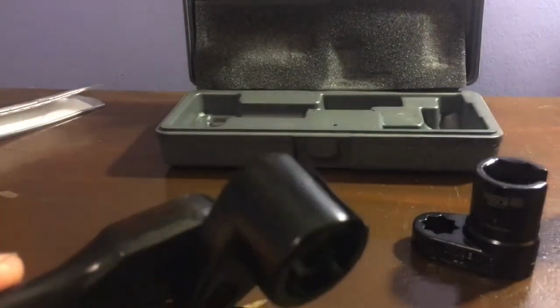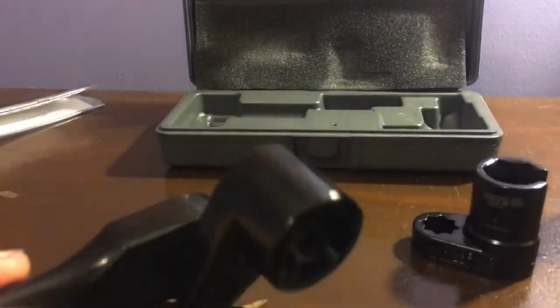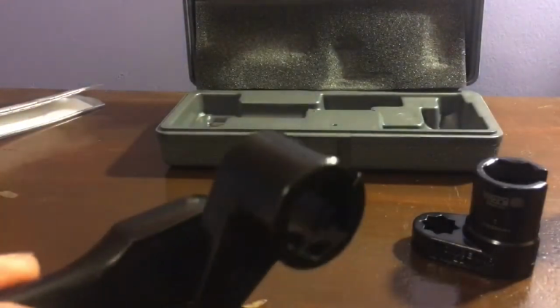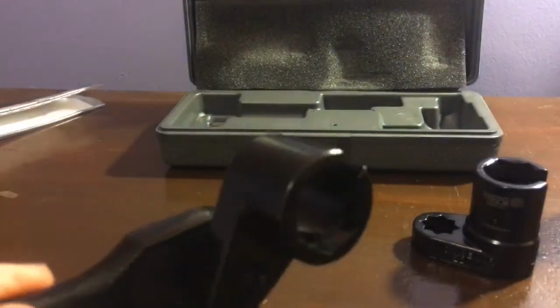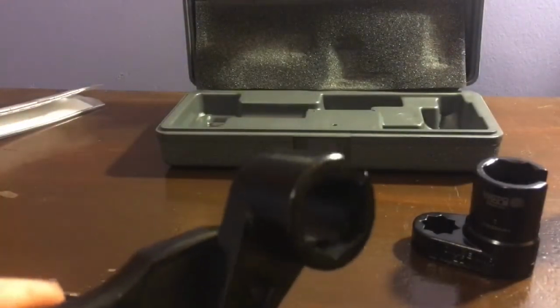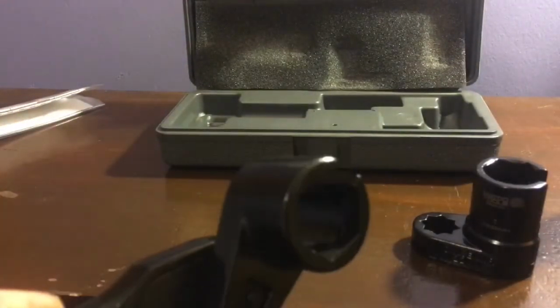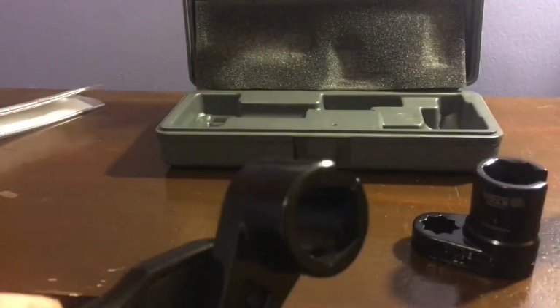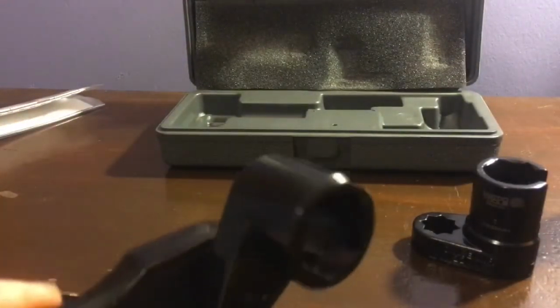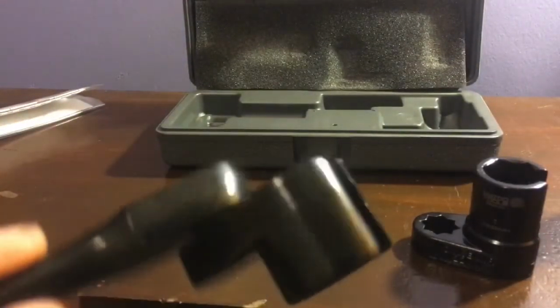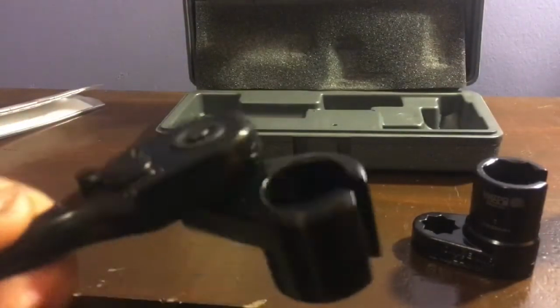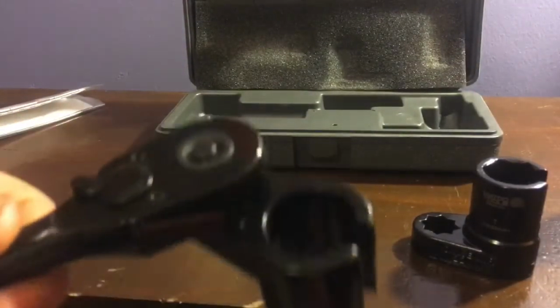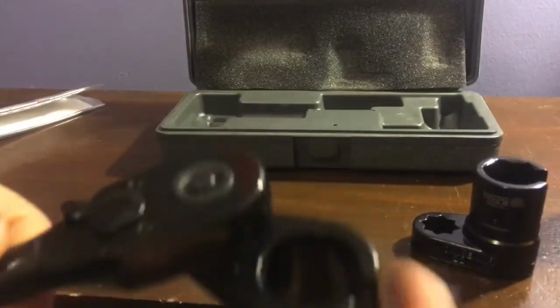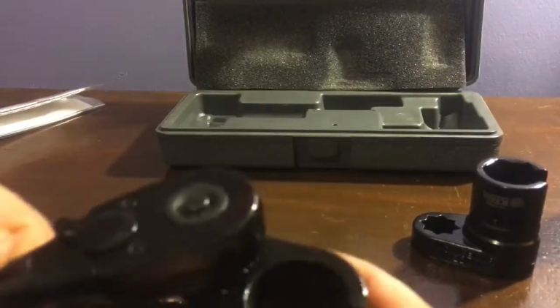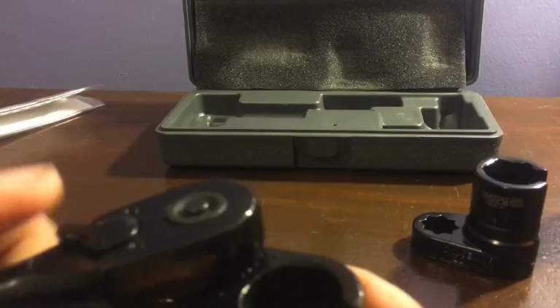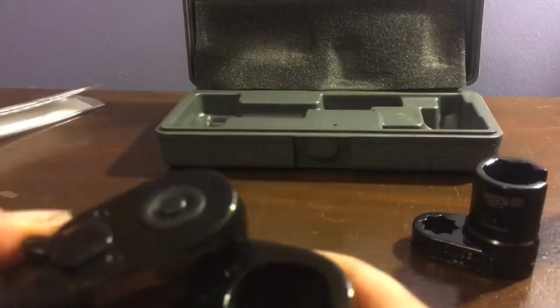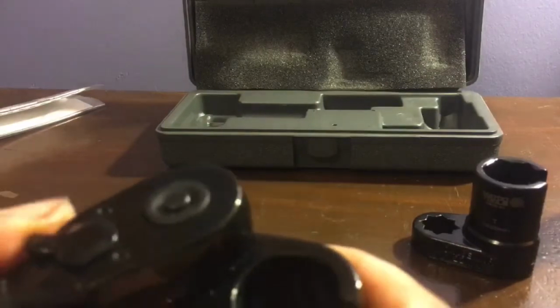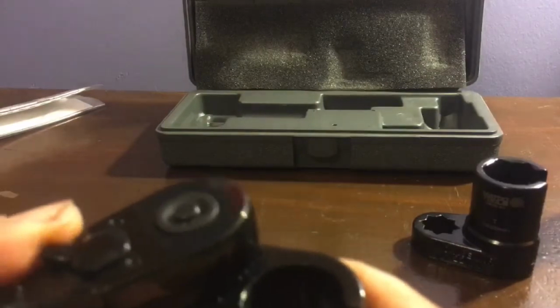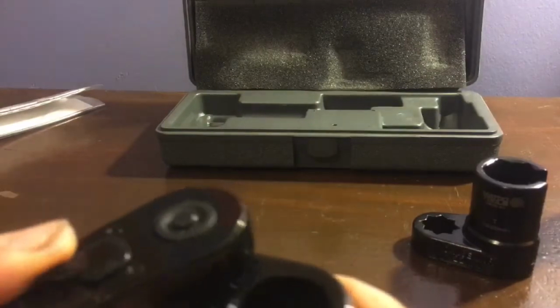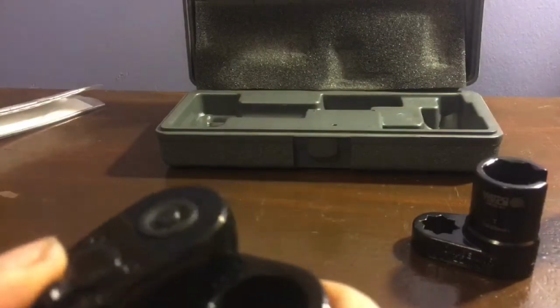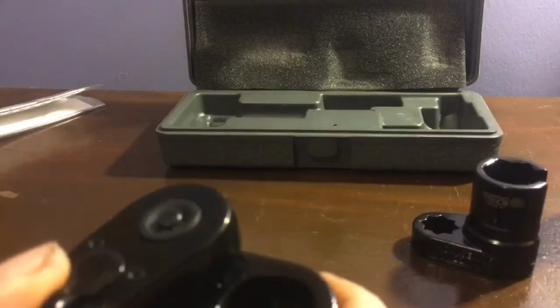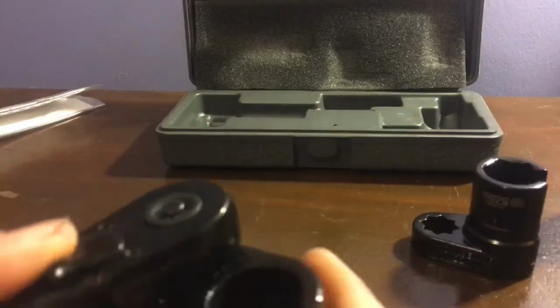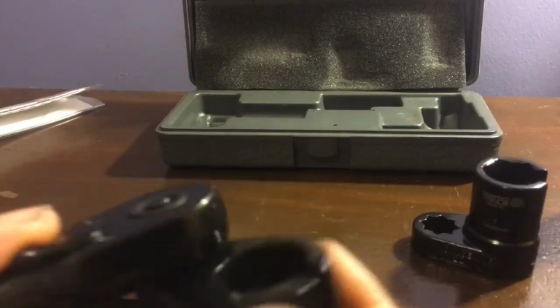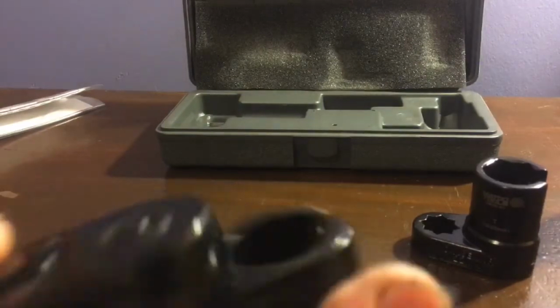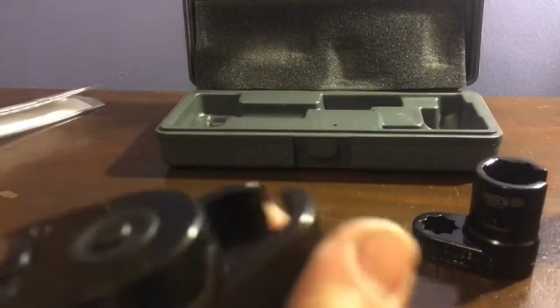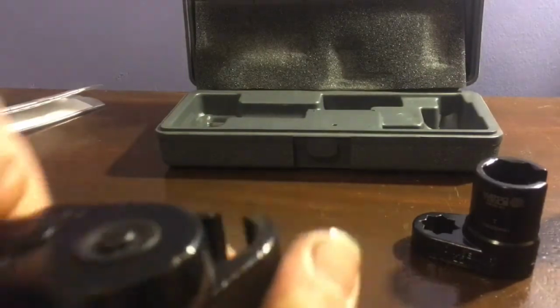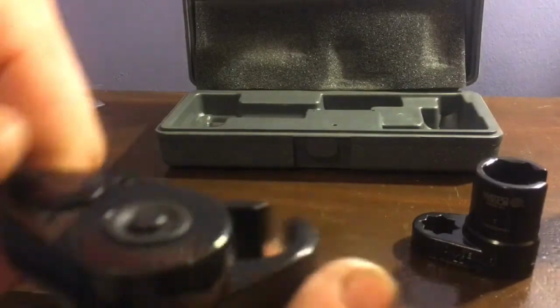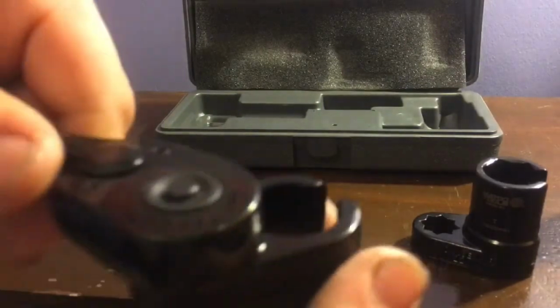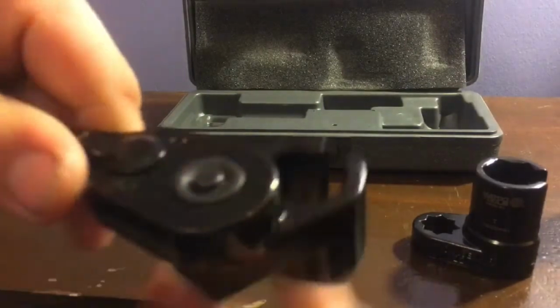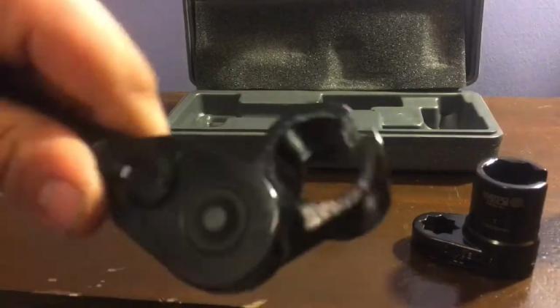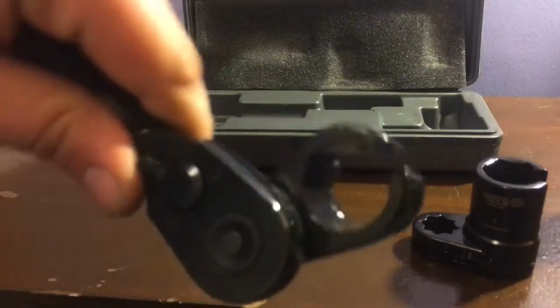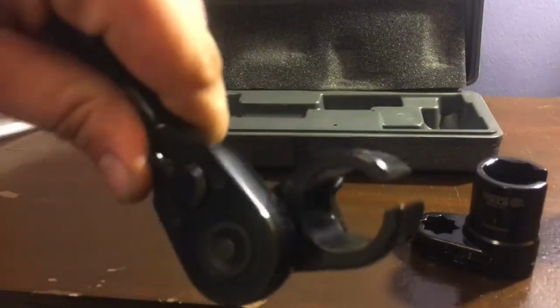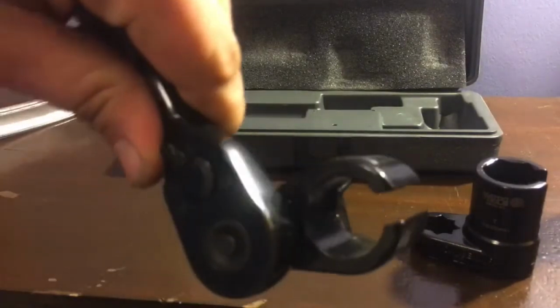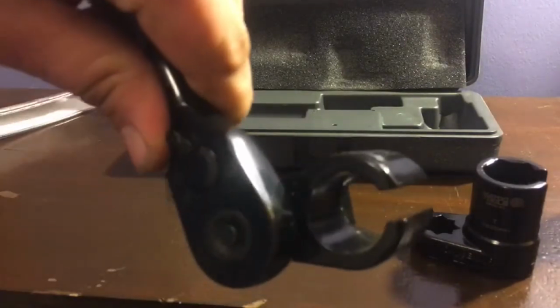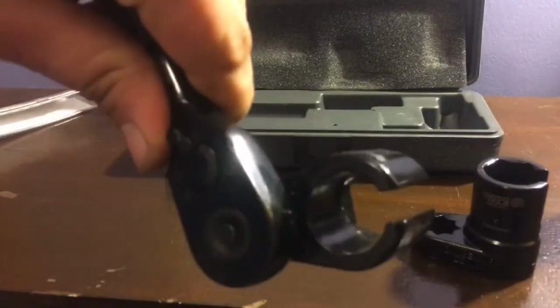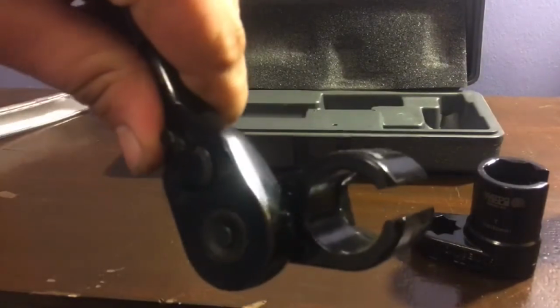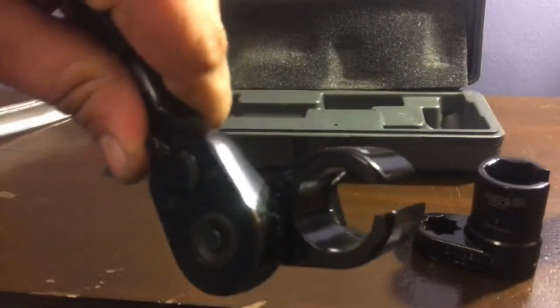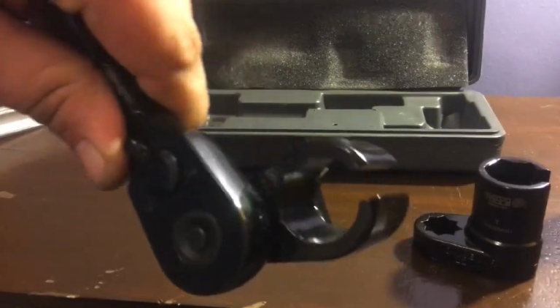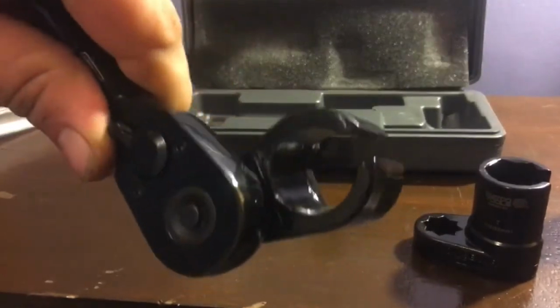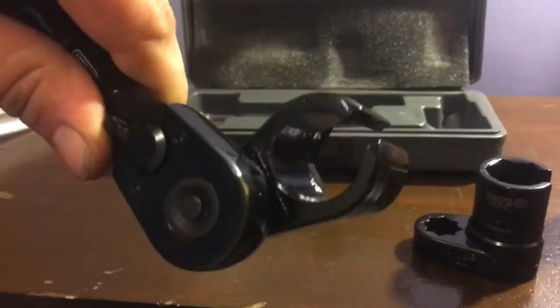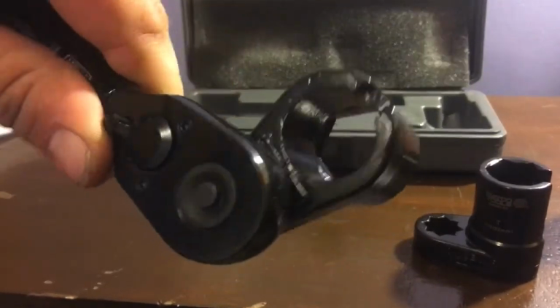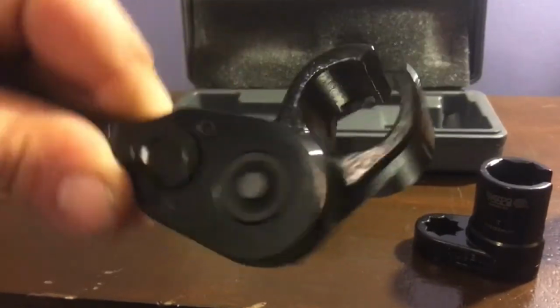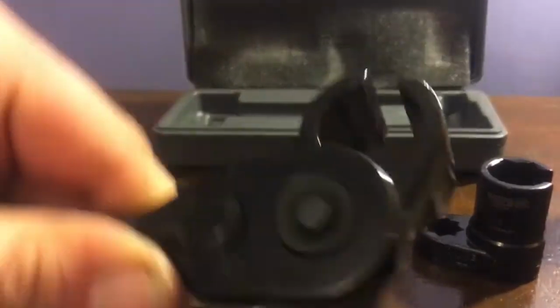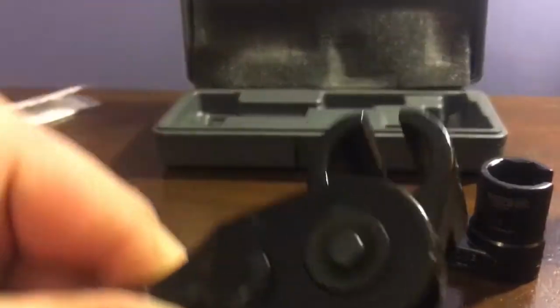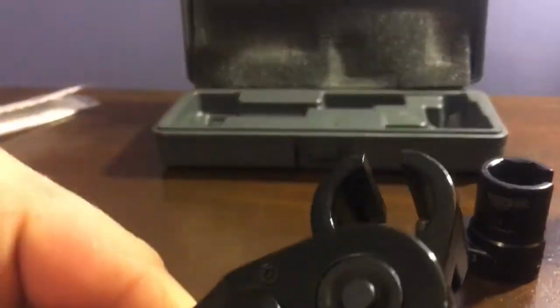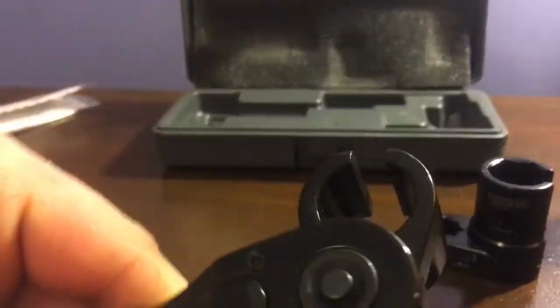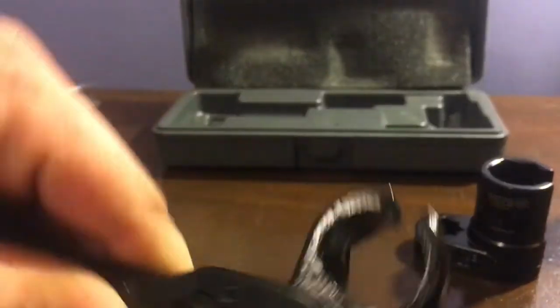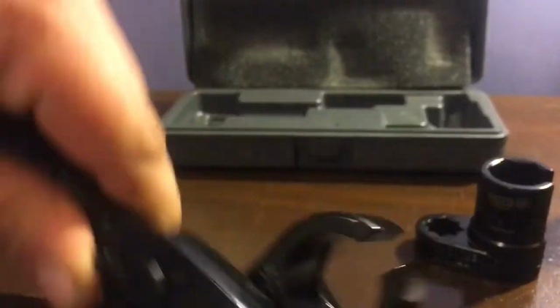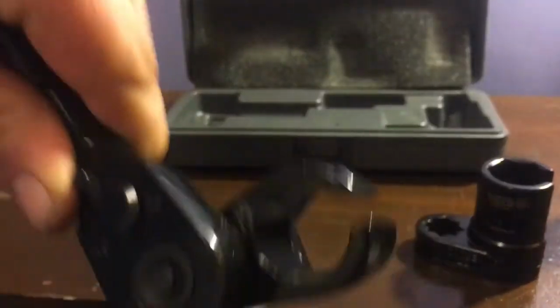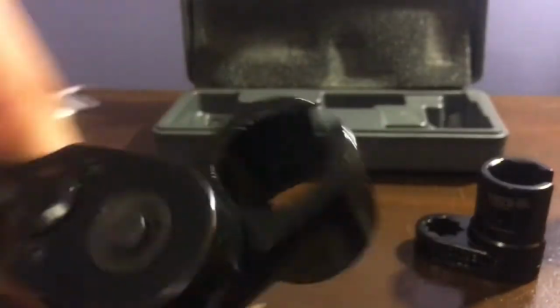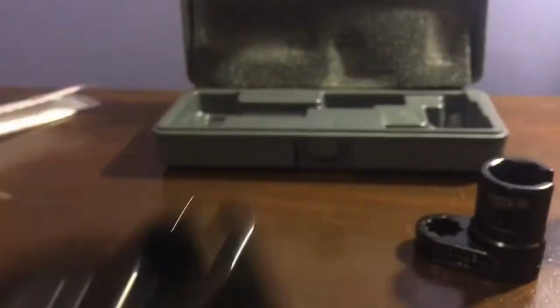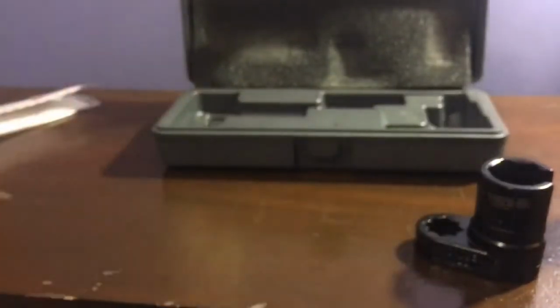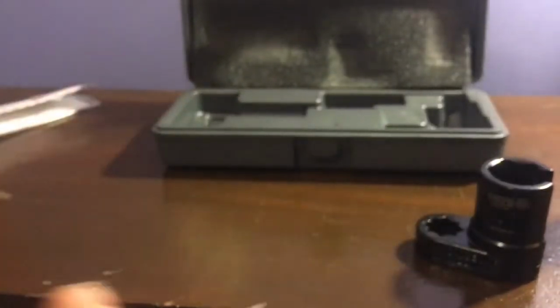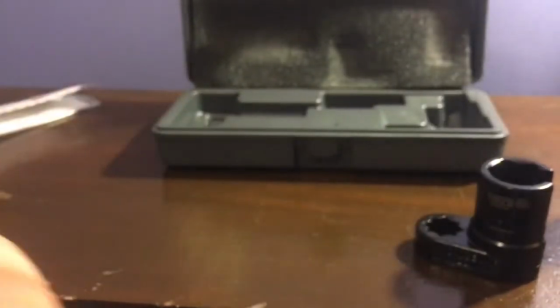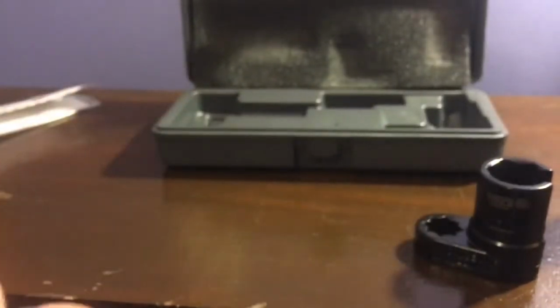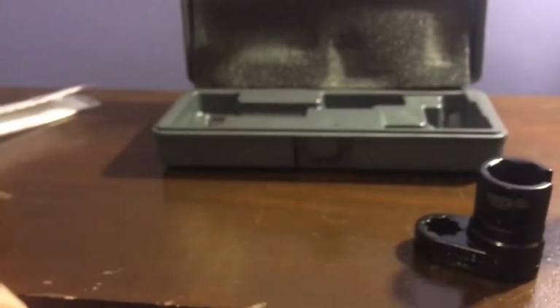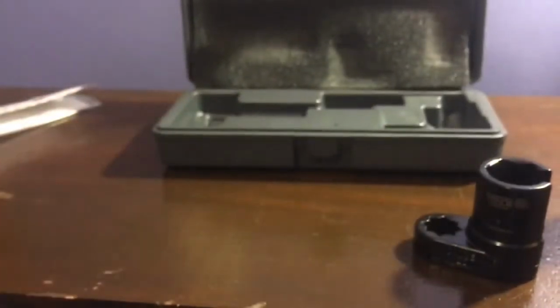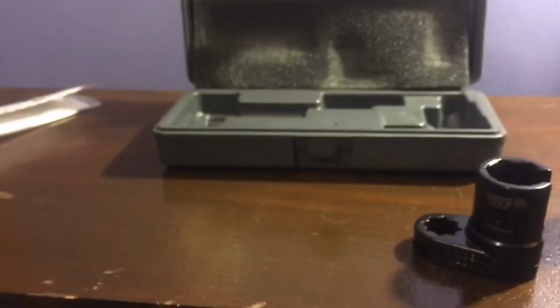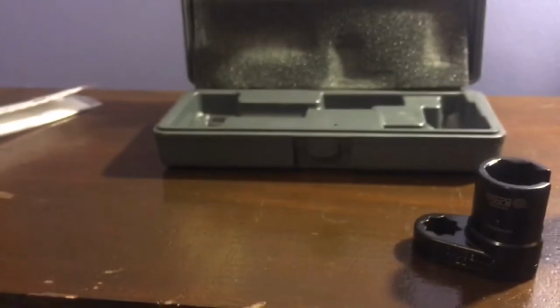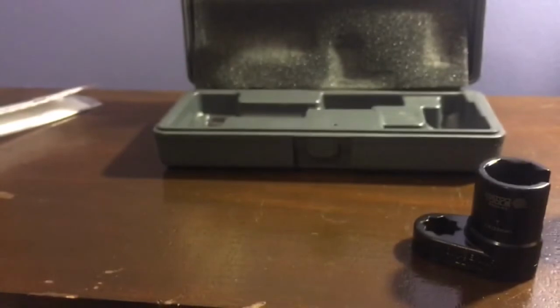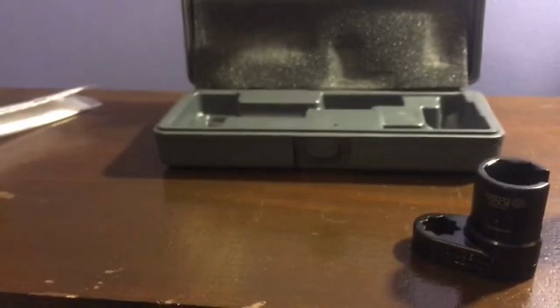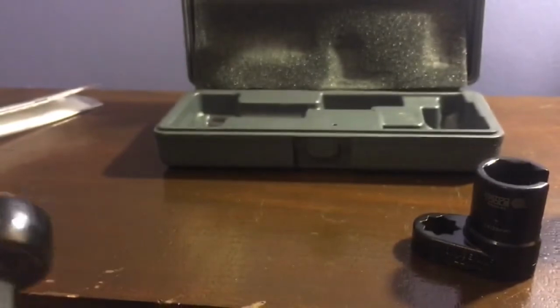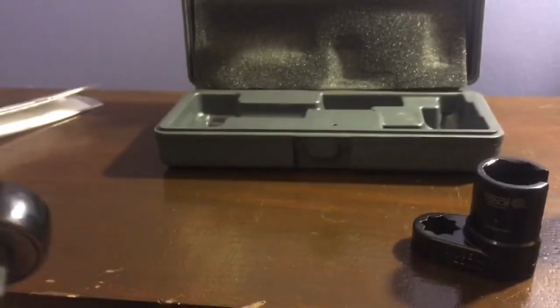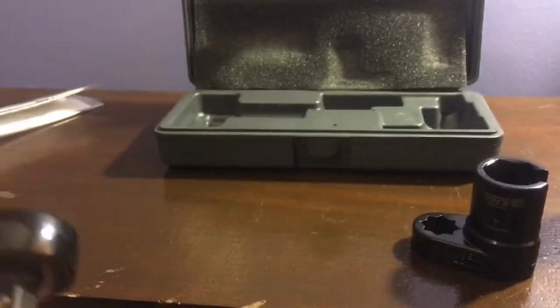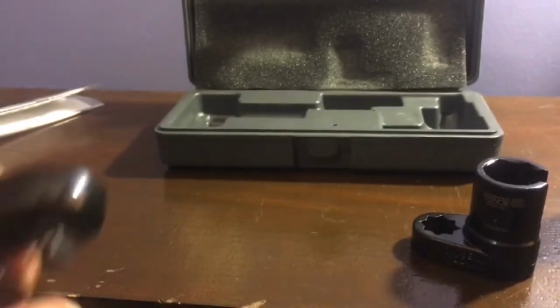This one has a 3/8 drive hole so you can use your ratchet and put it on just like so, and use it that way. If you've got a ratchet and you need to get into a tight spot, just like that.